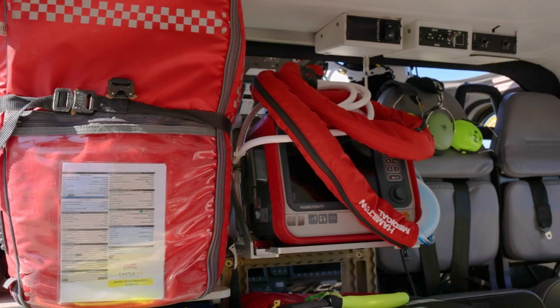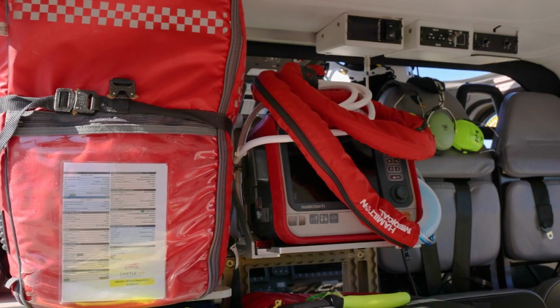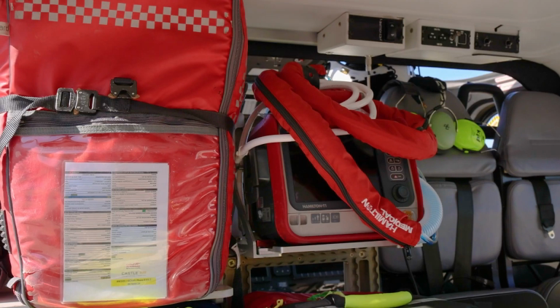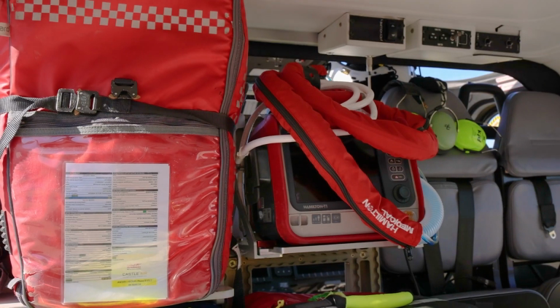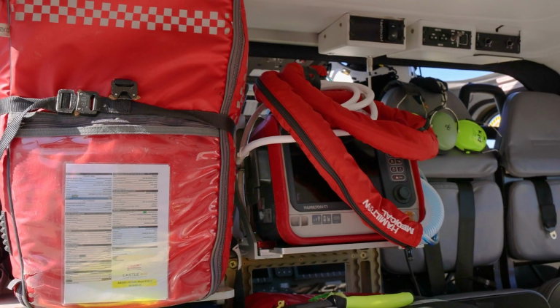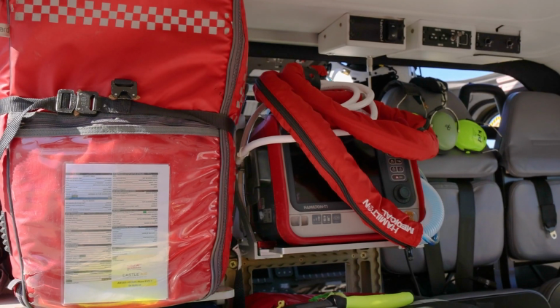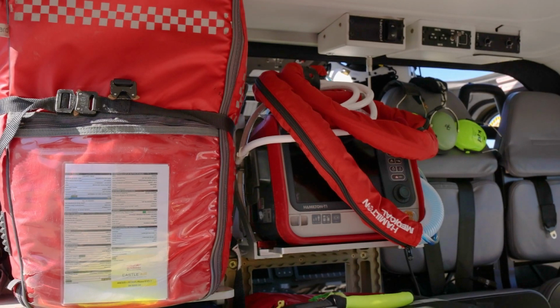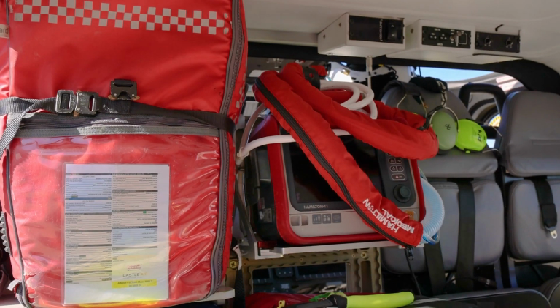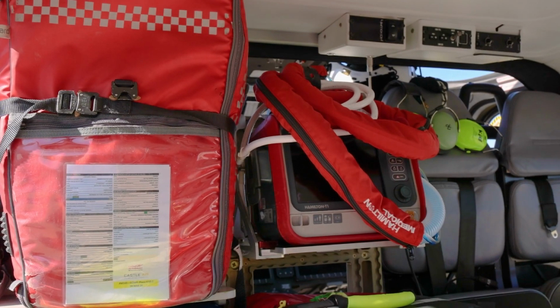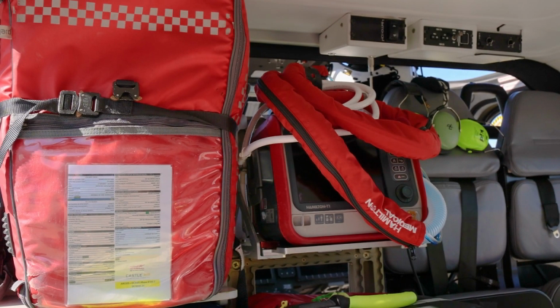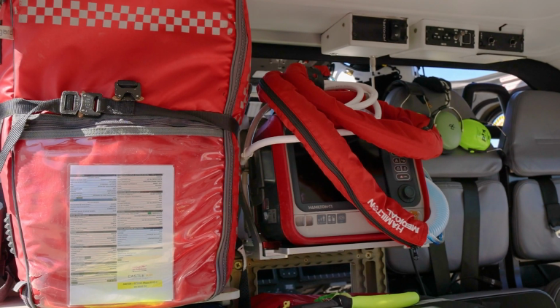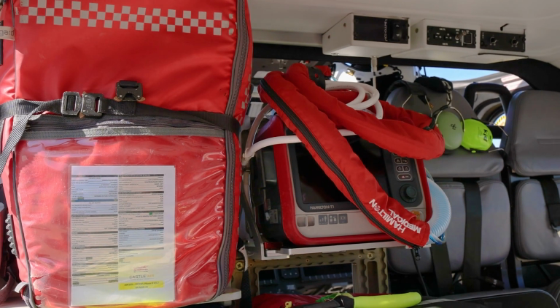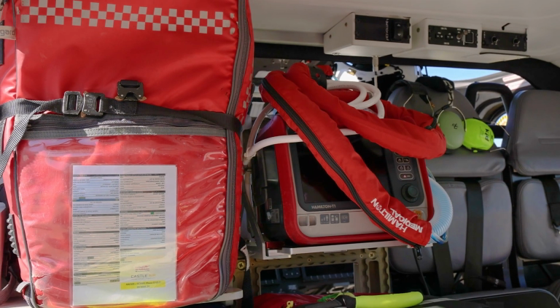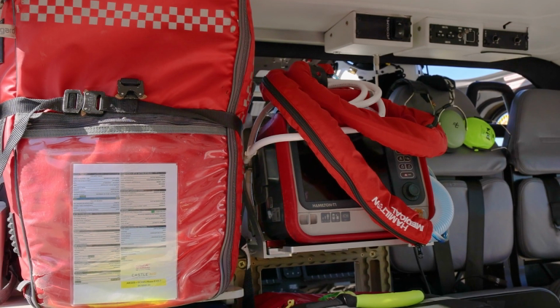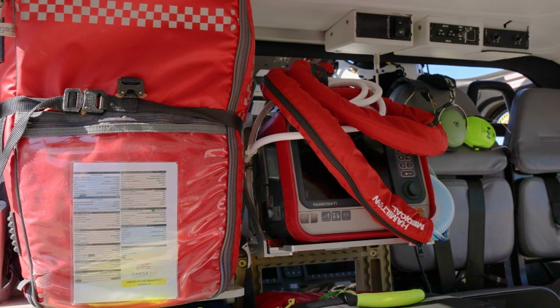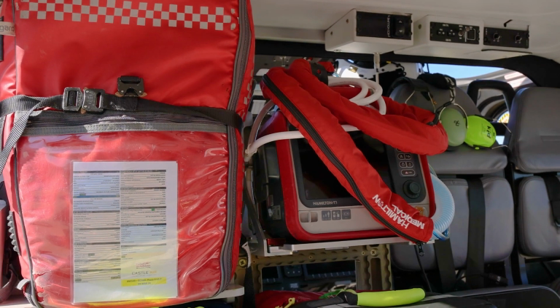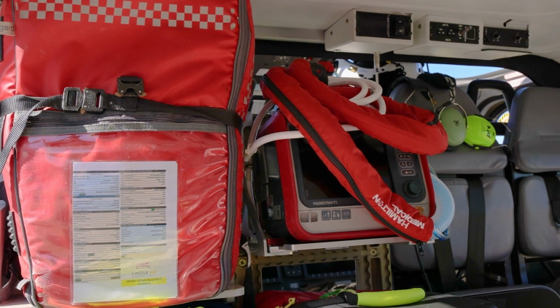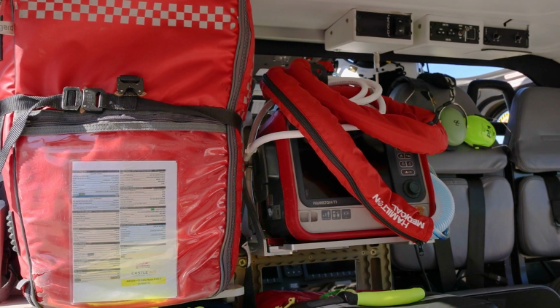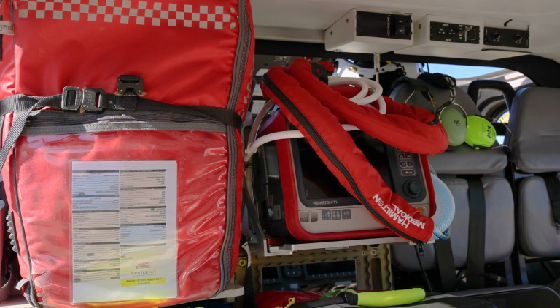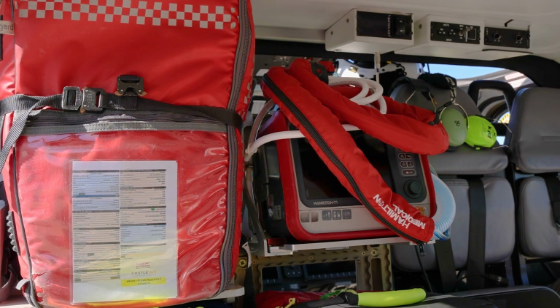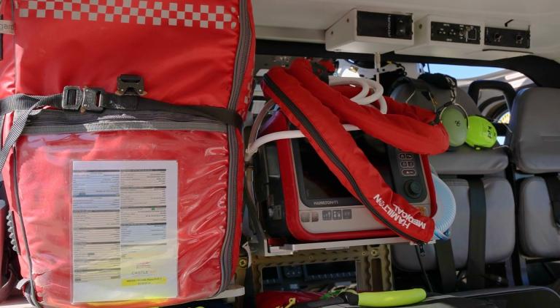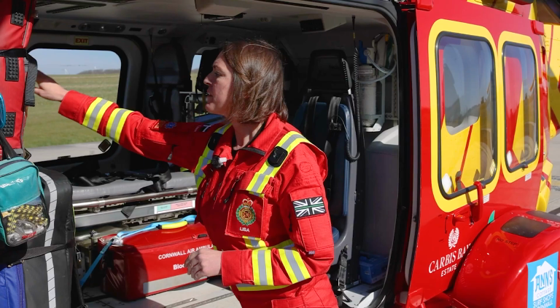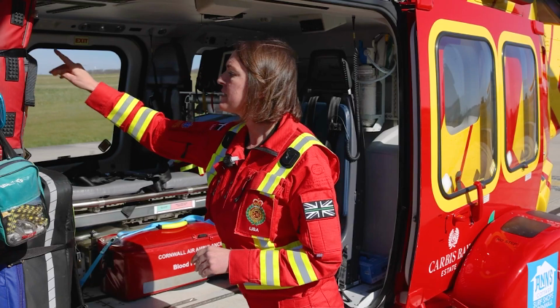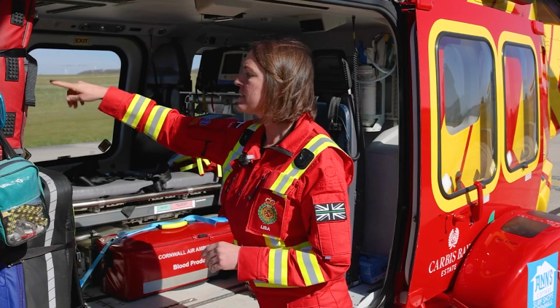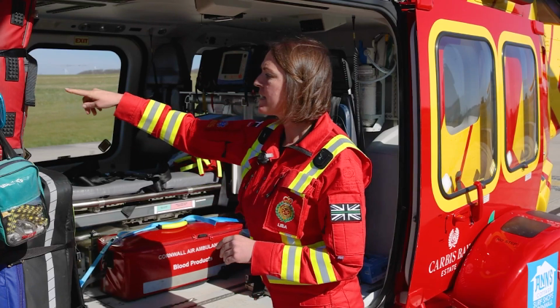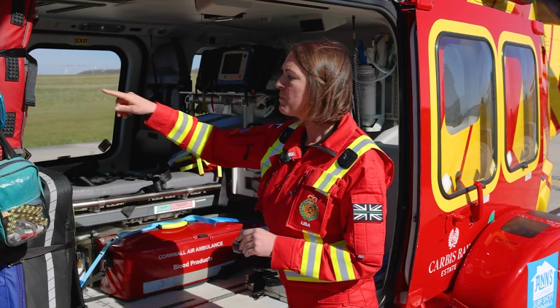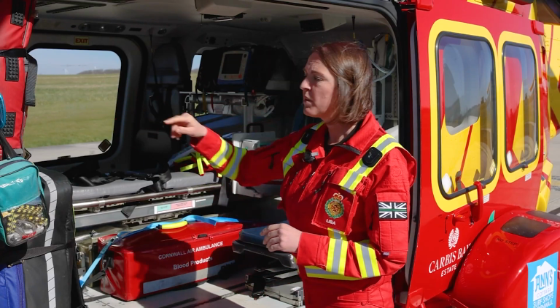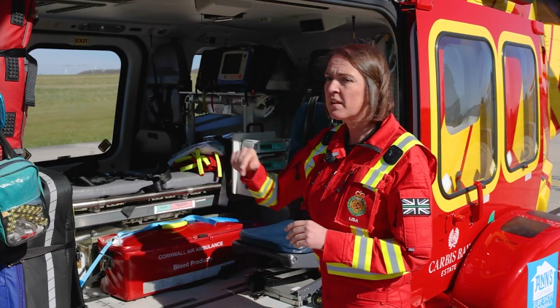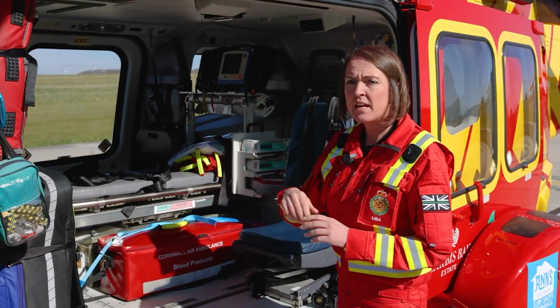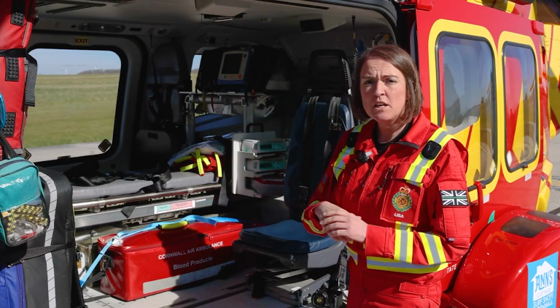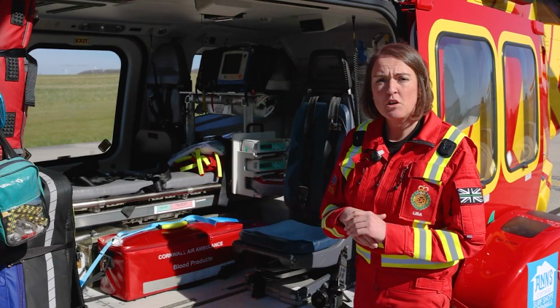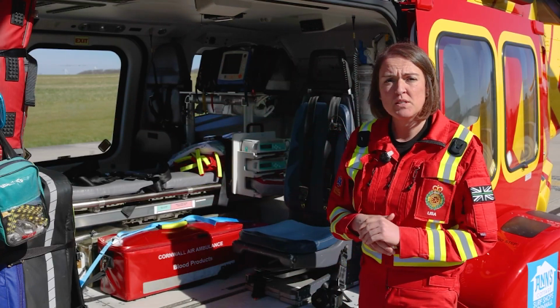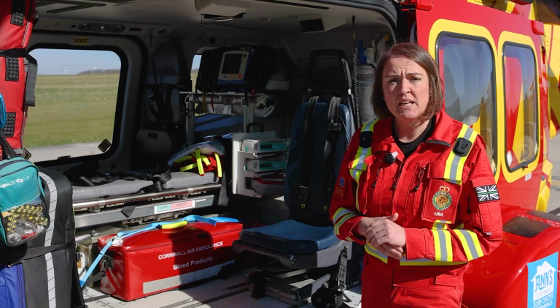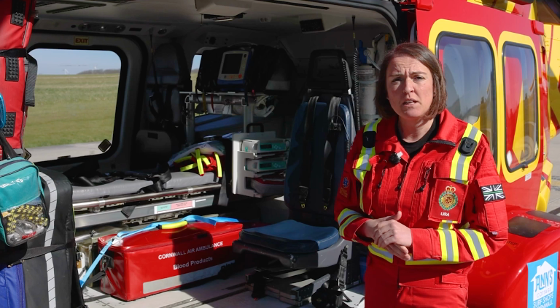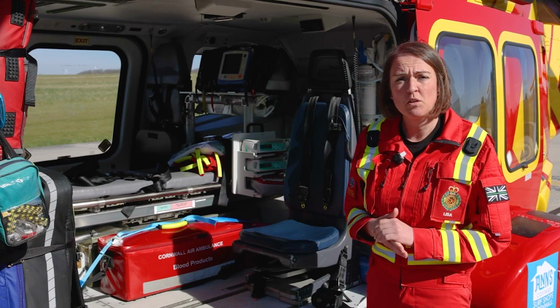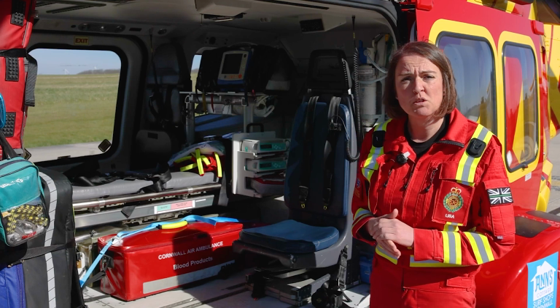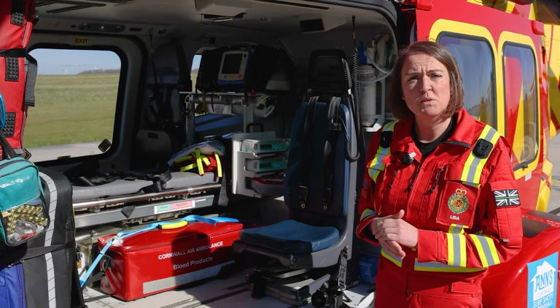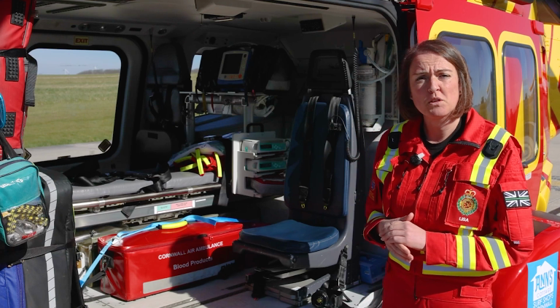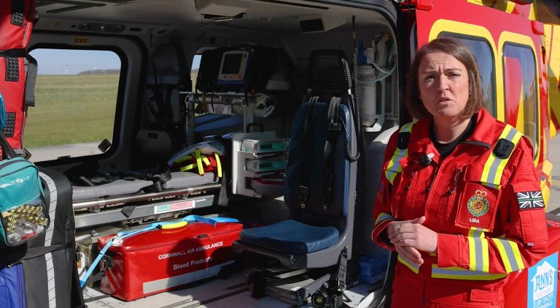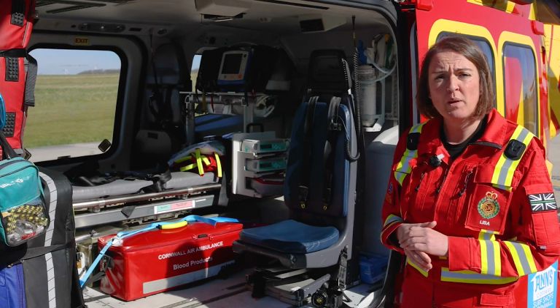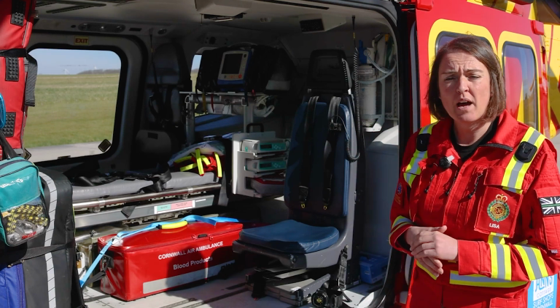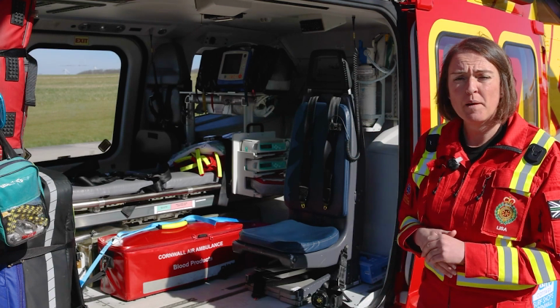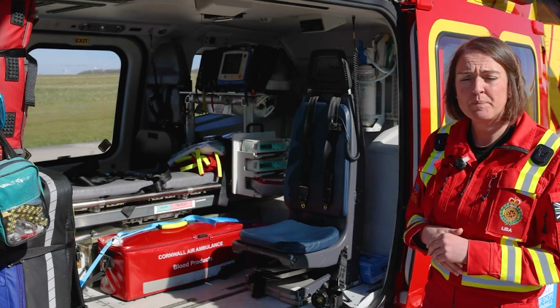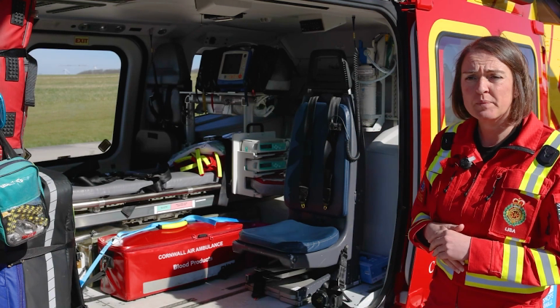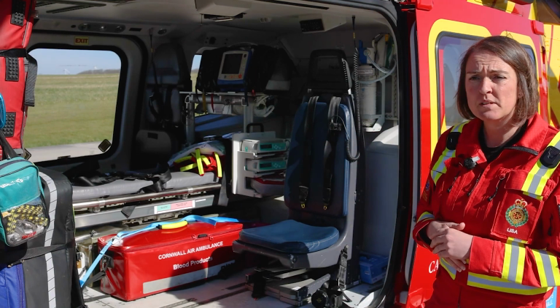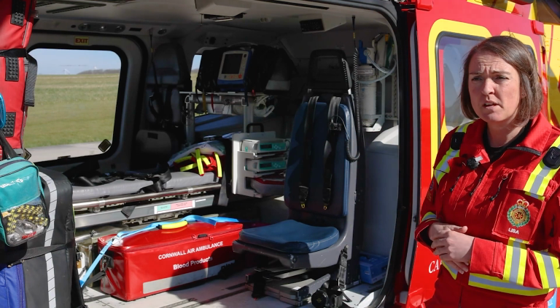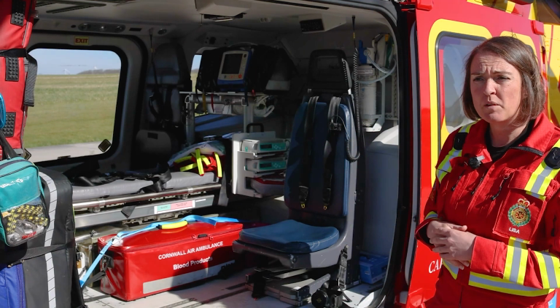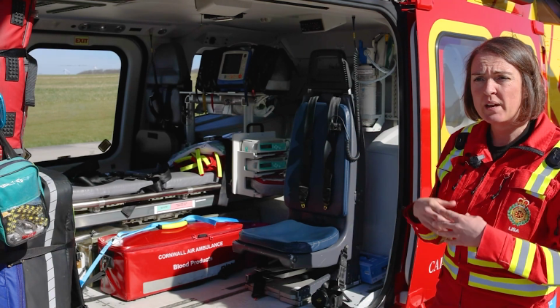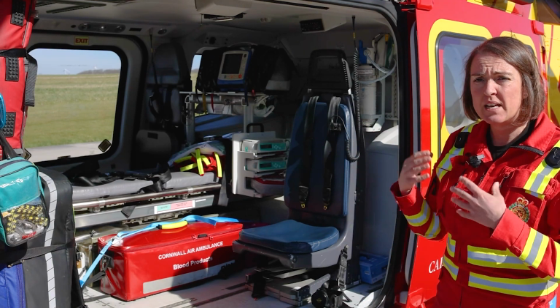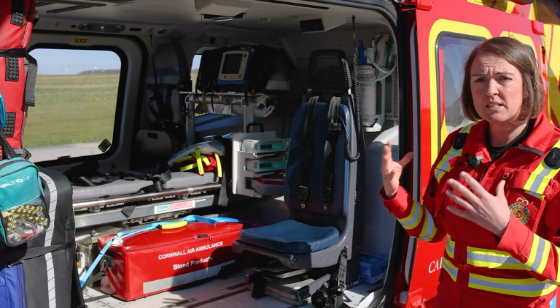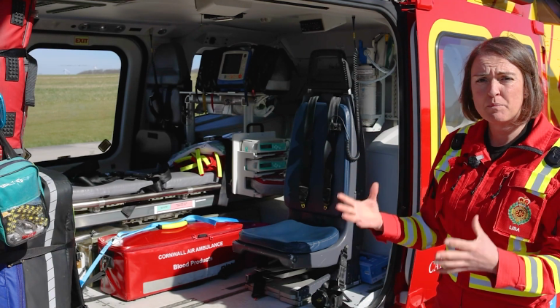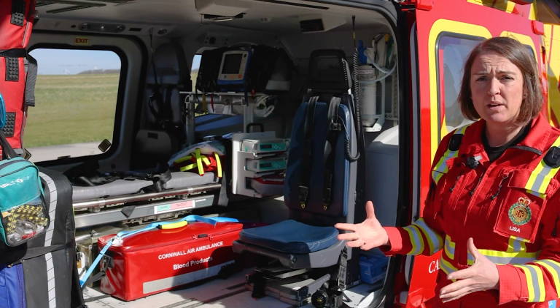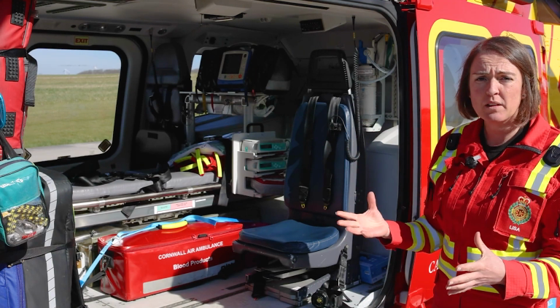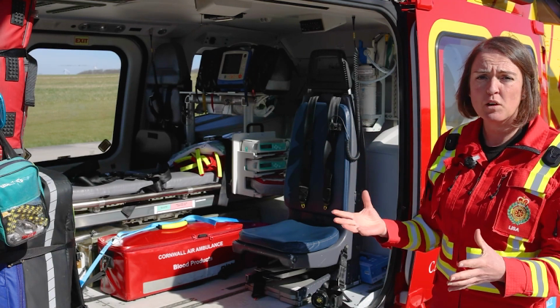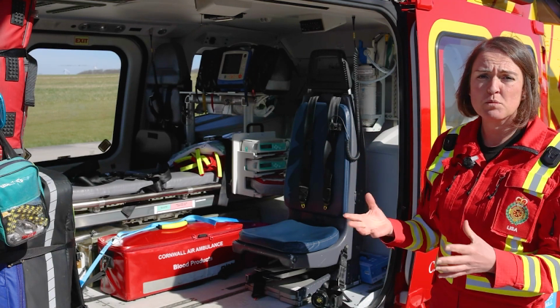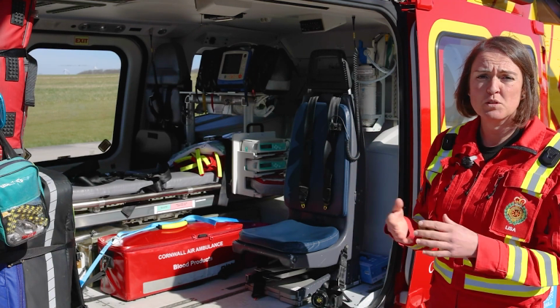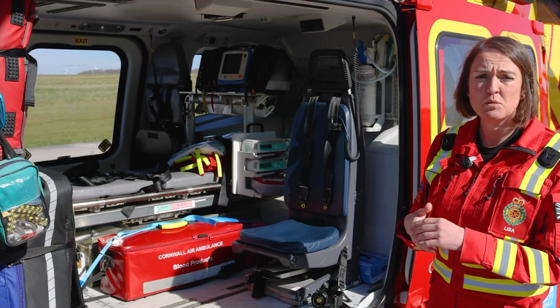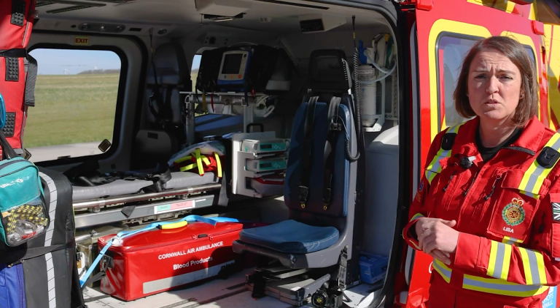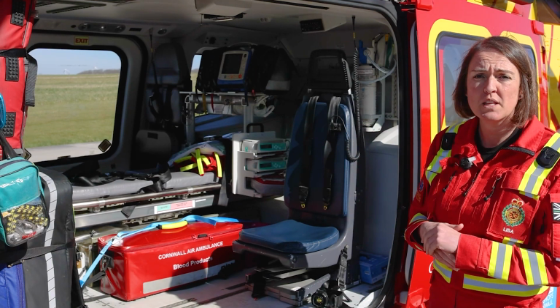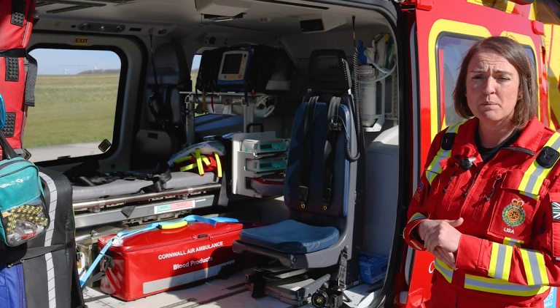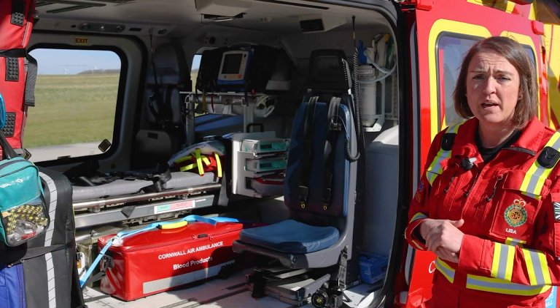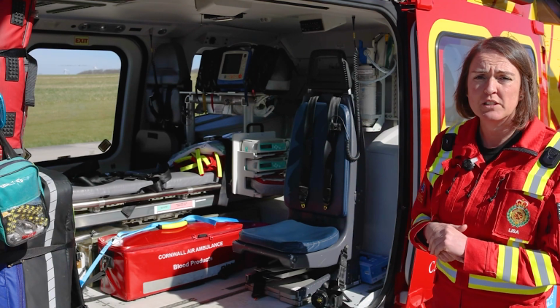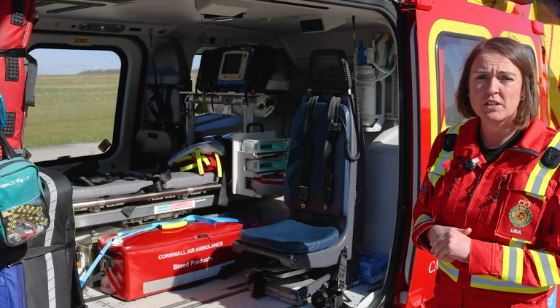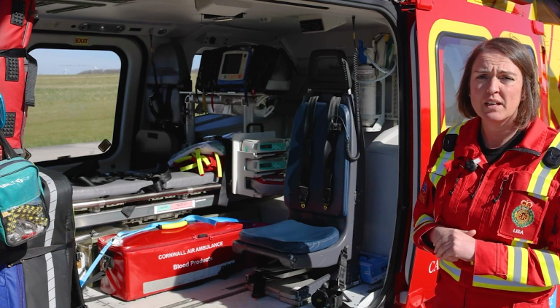We also have our Hamilton ventilator, so this is the same one that they use in hospital — it's like bringing the hospital to the patient.